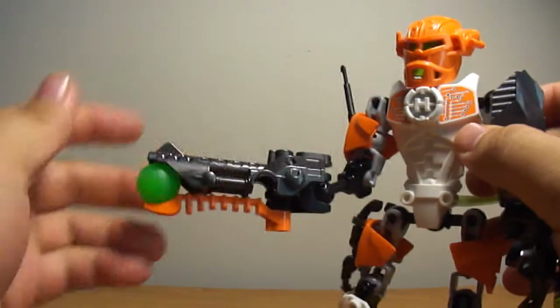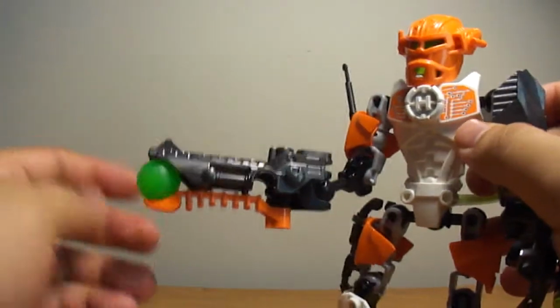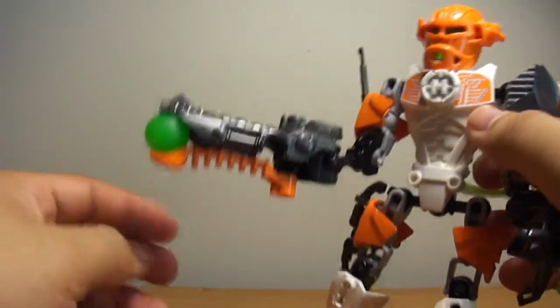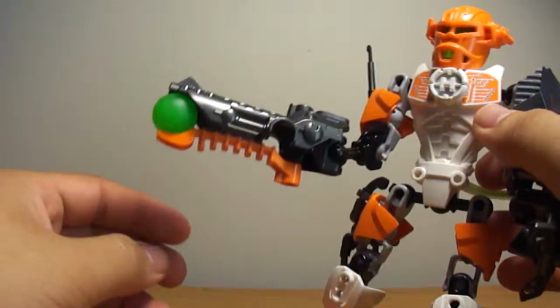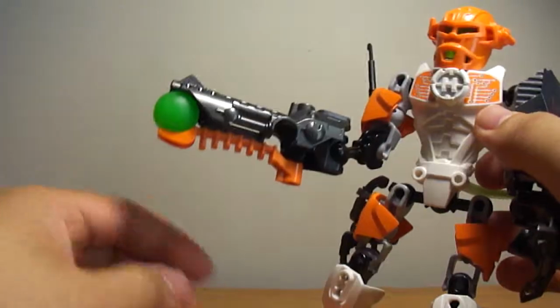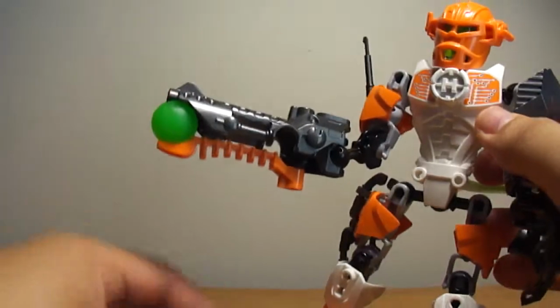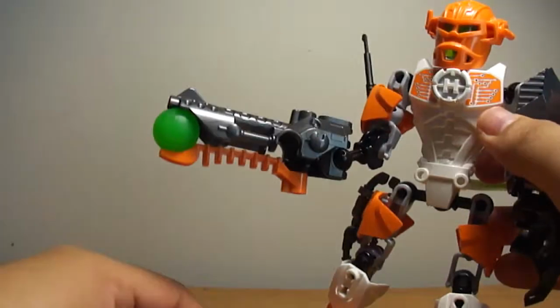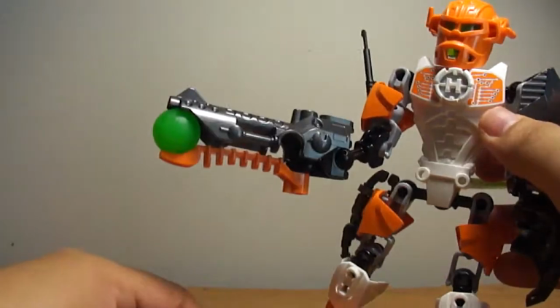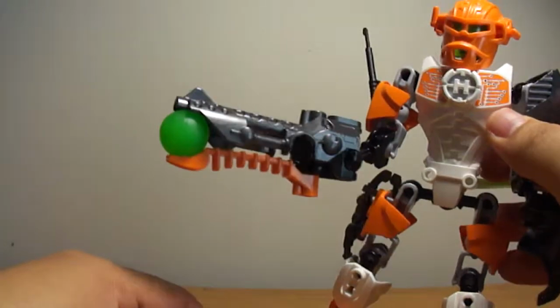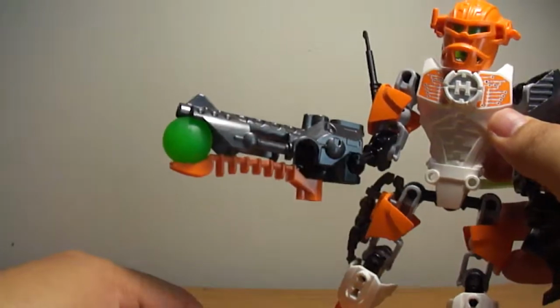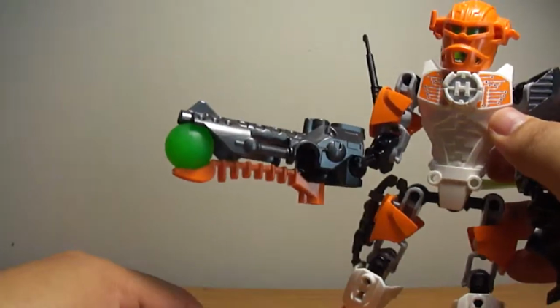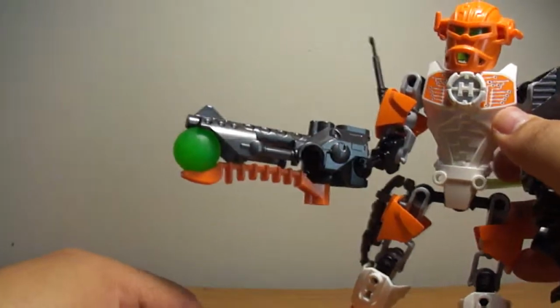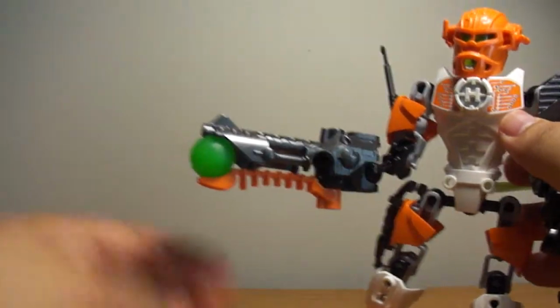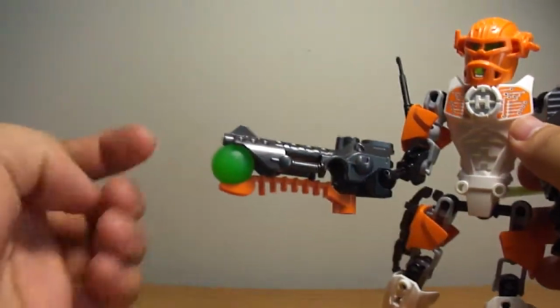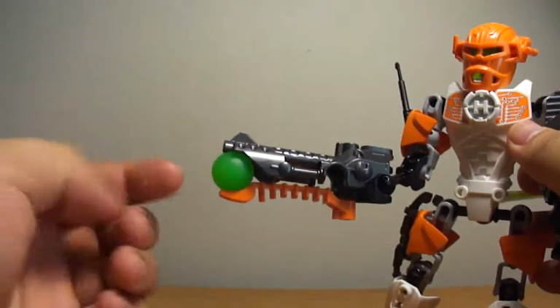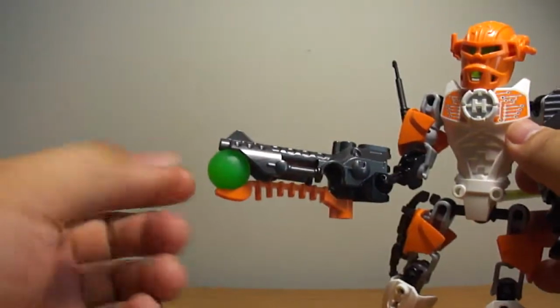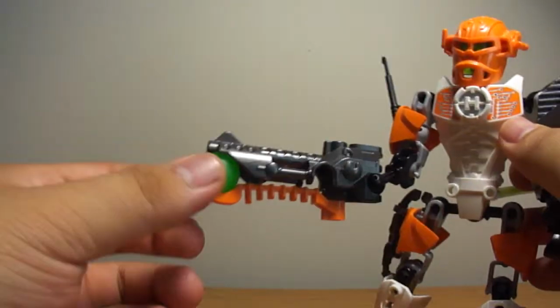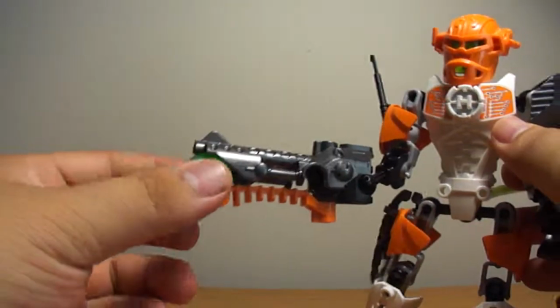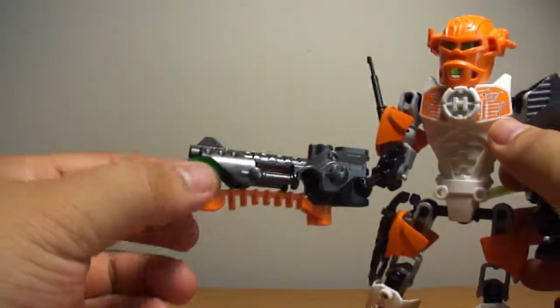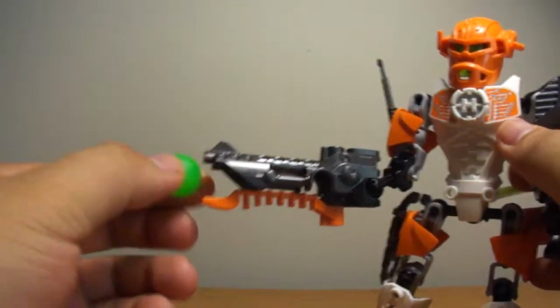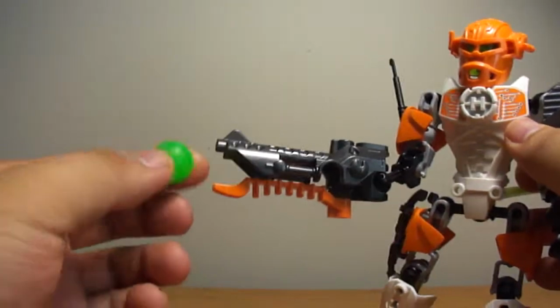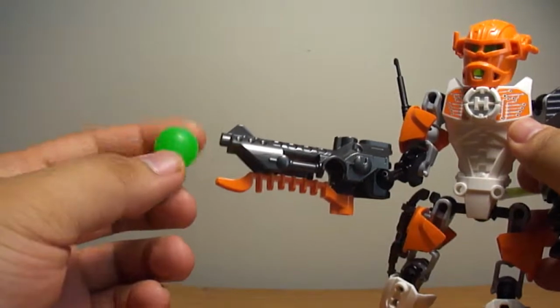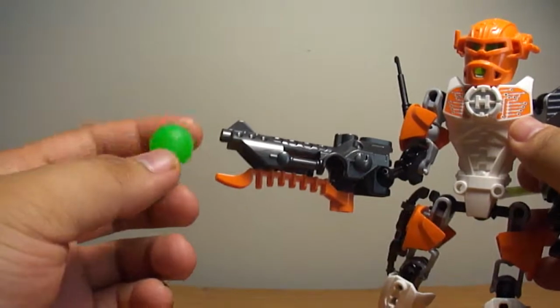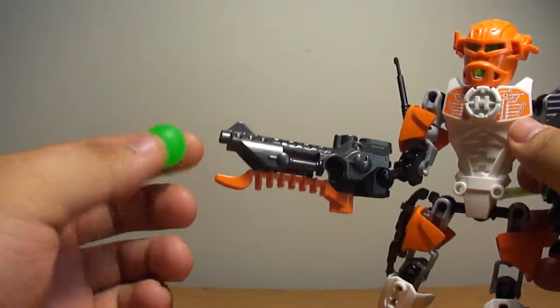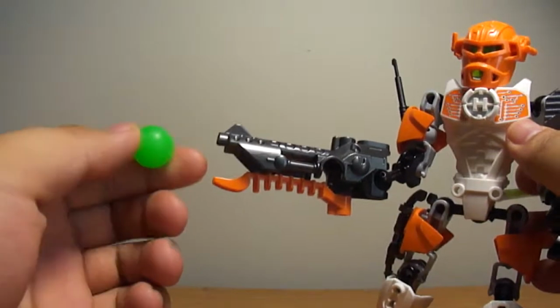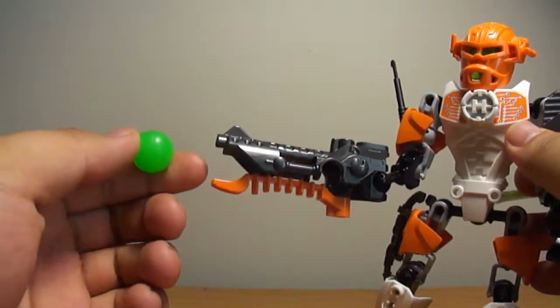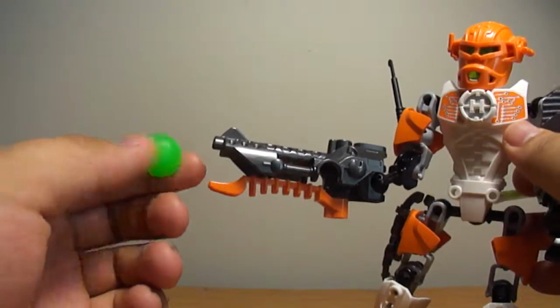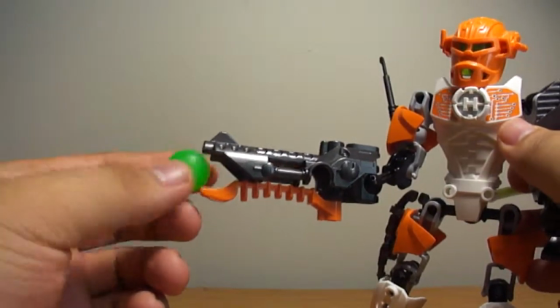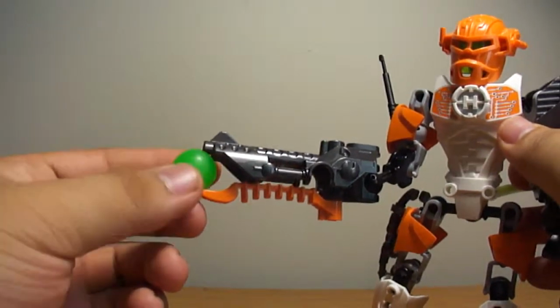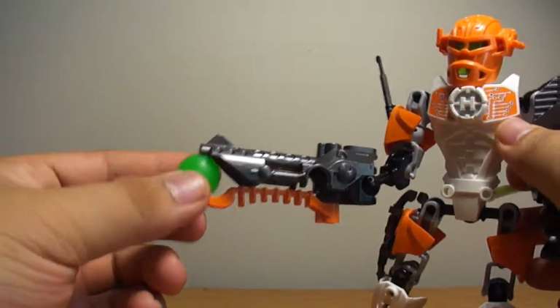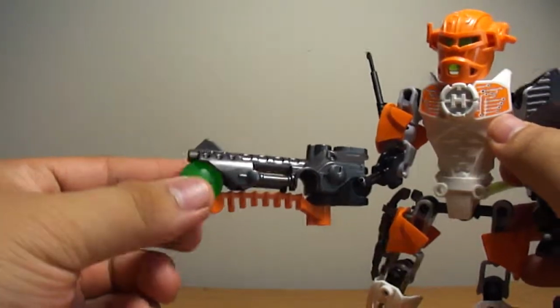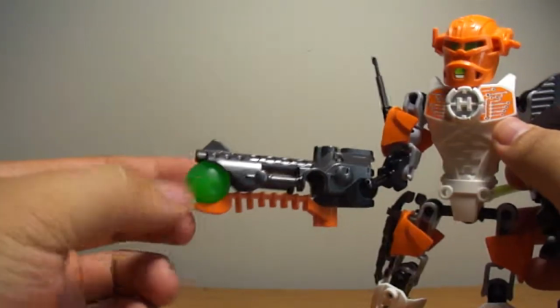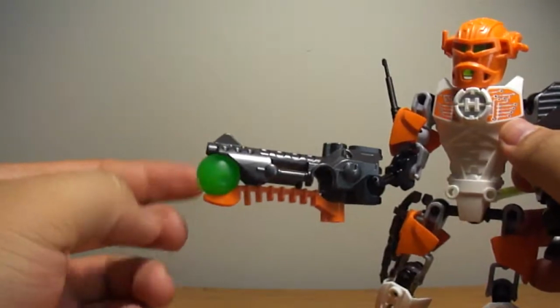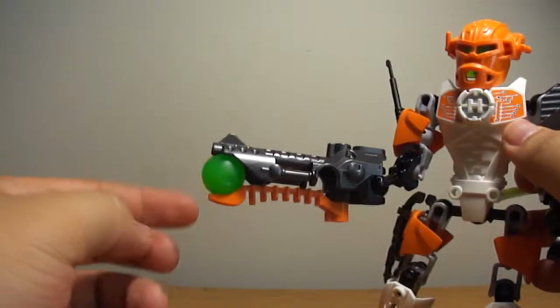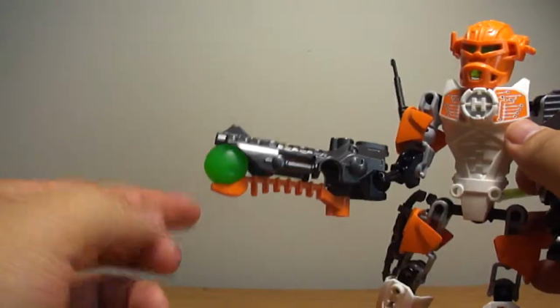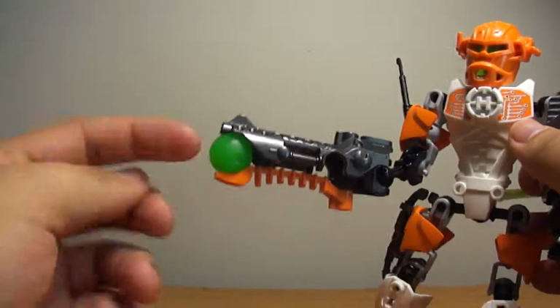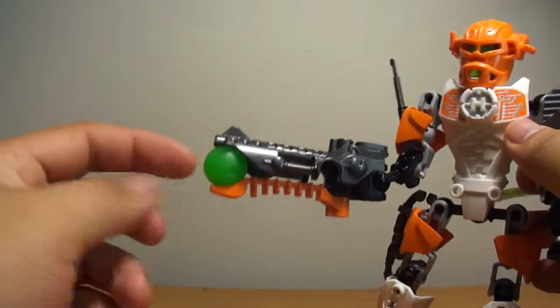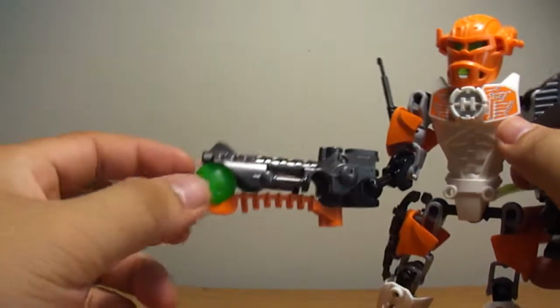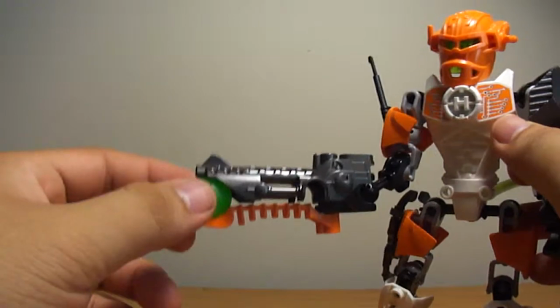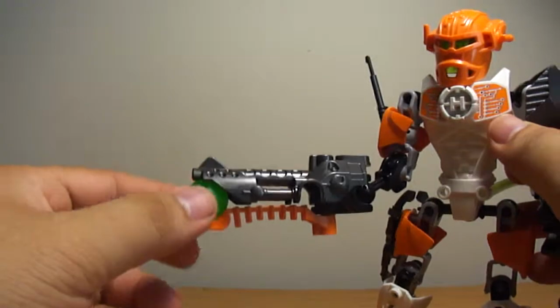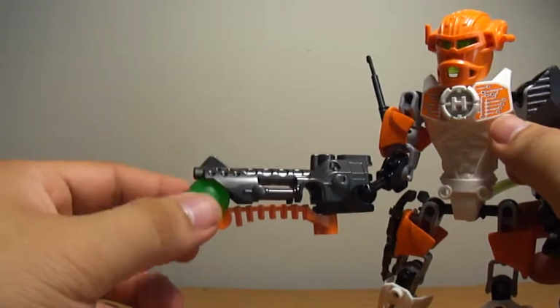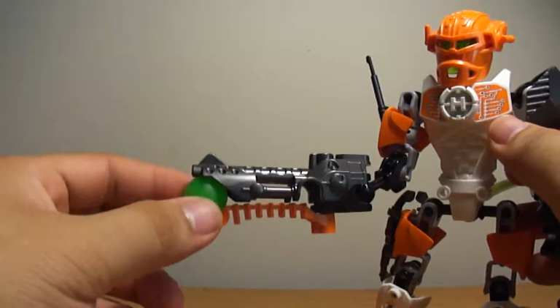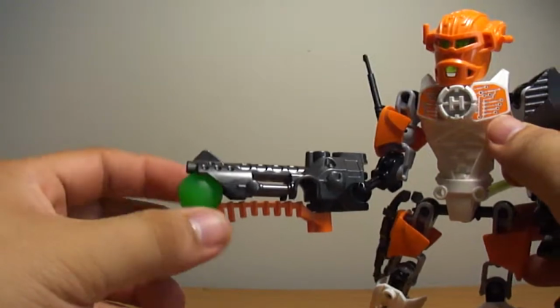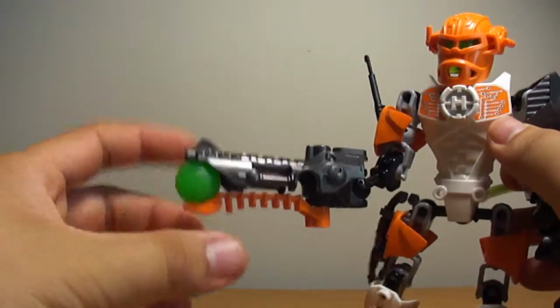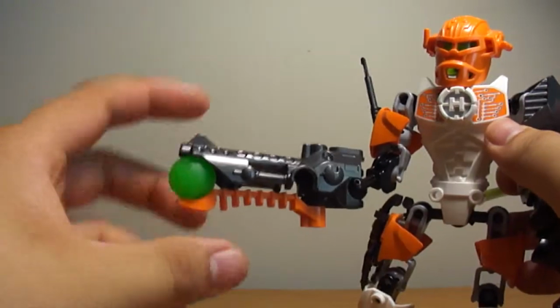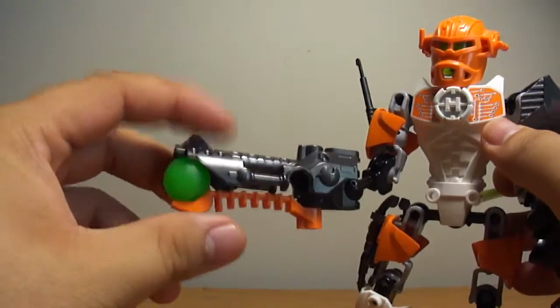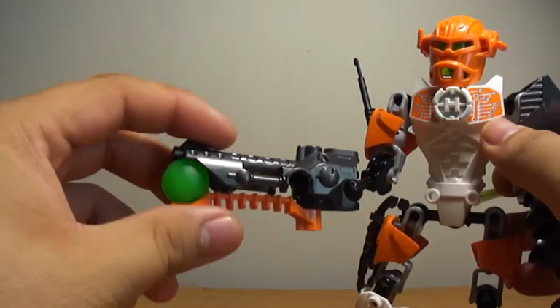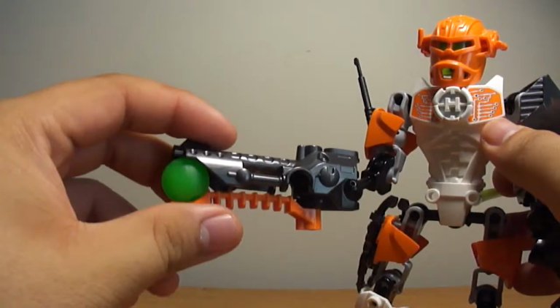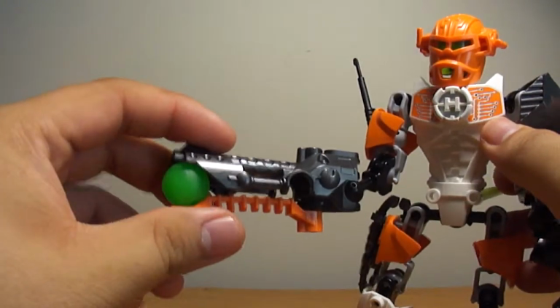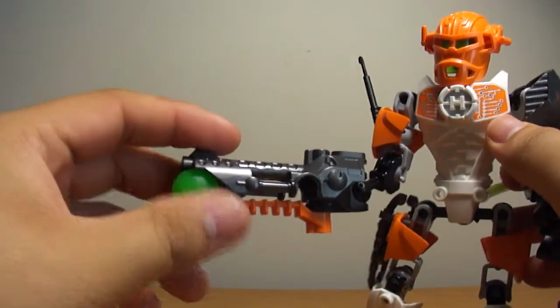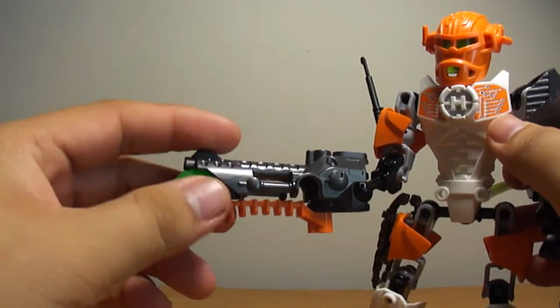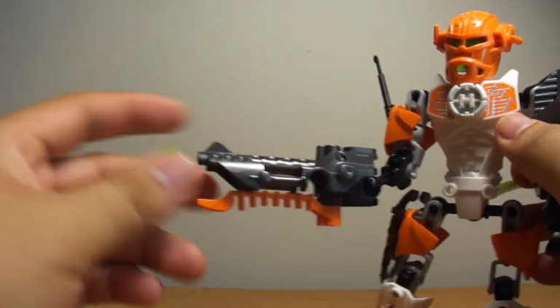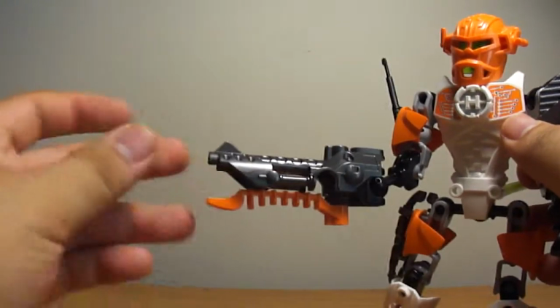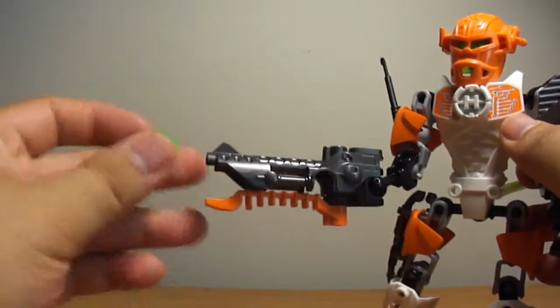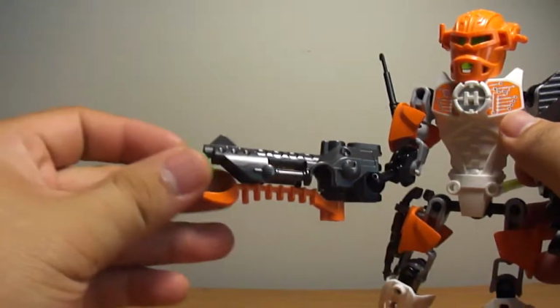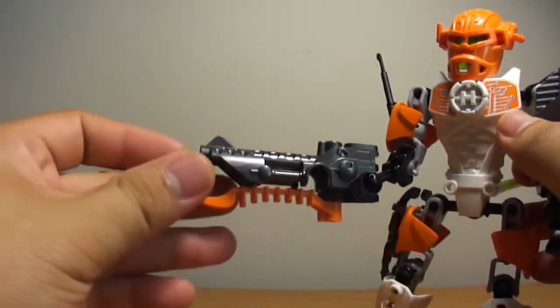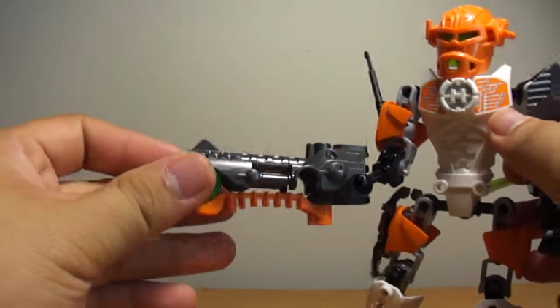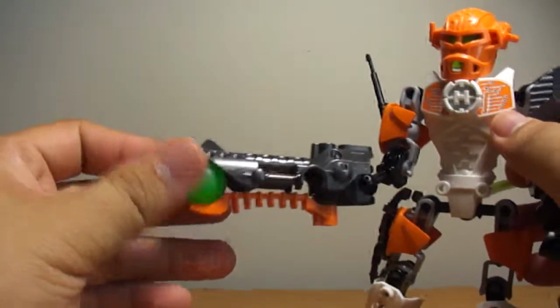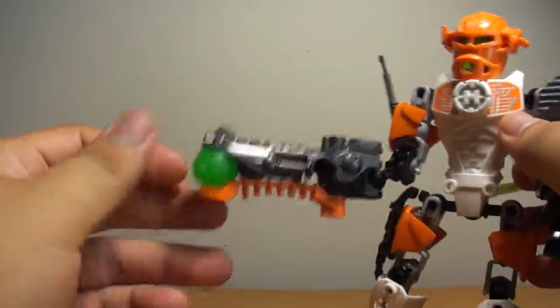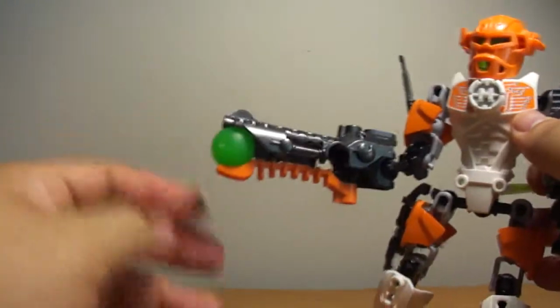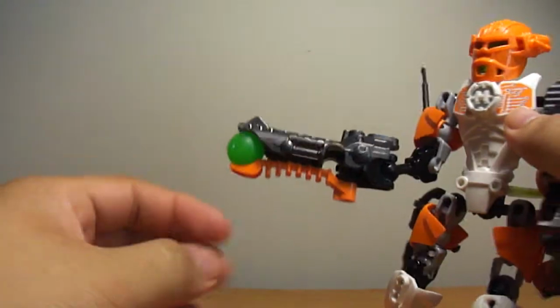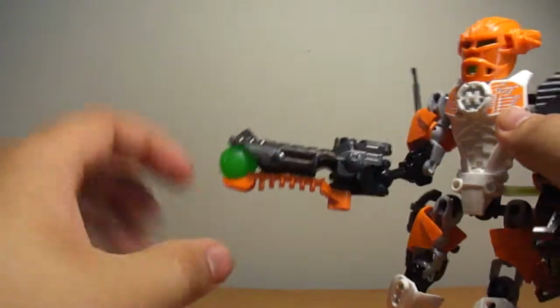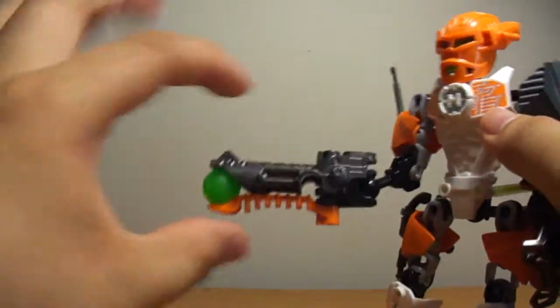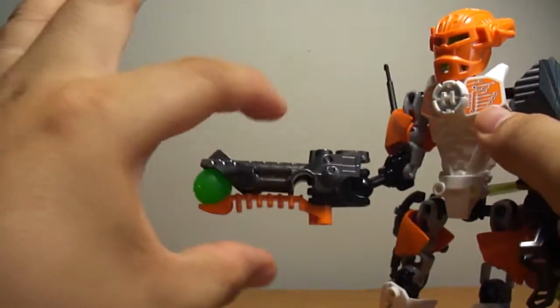They all have the same basic gun. I don't know if this is his original ball that came with it — I don't know where his is right now — so I'm just using this as an example.